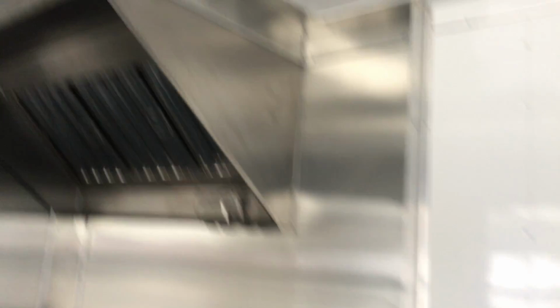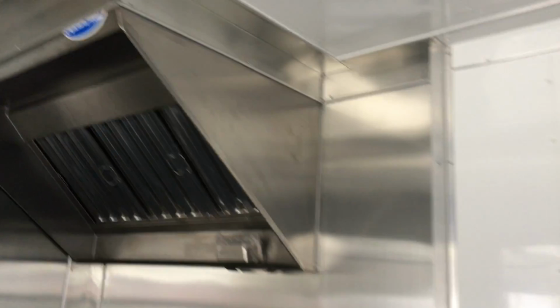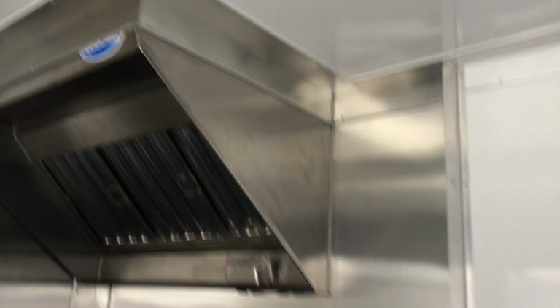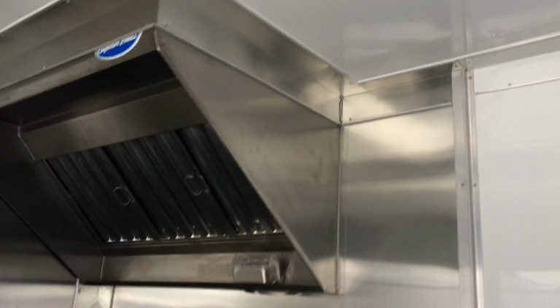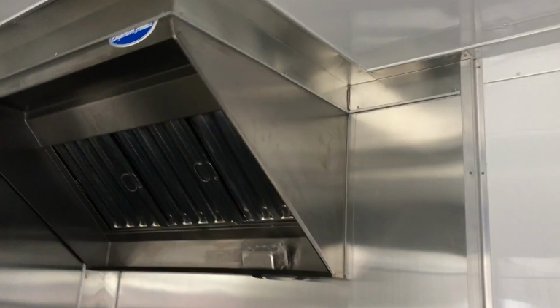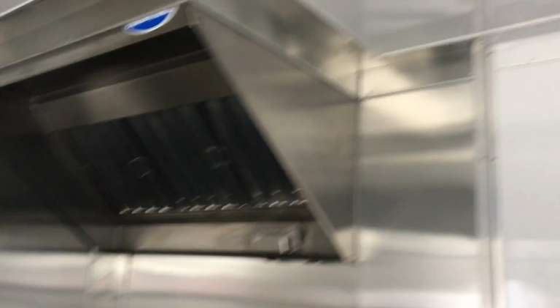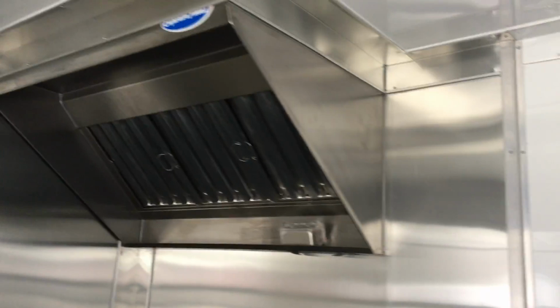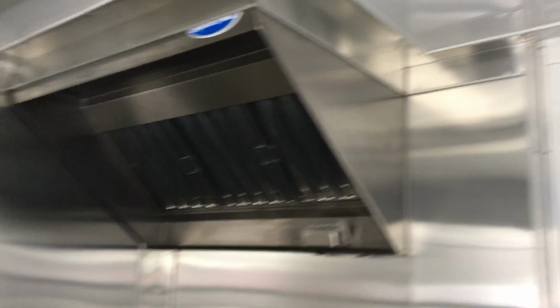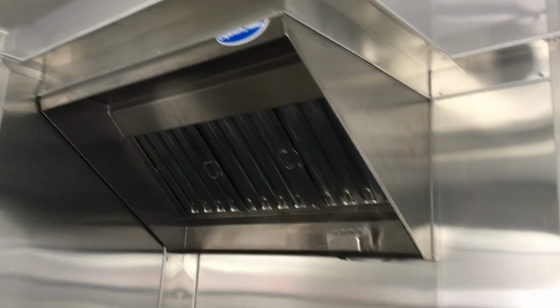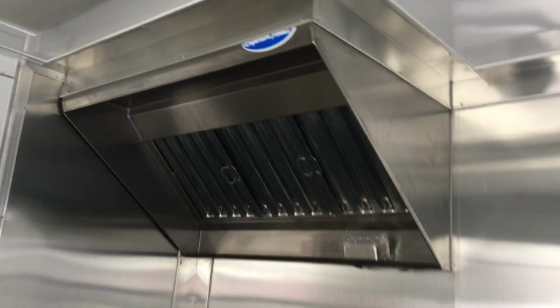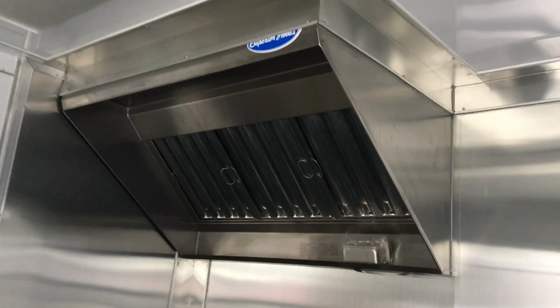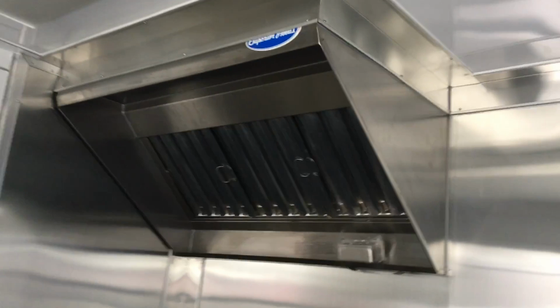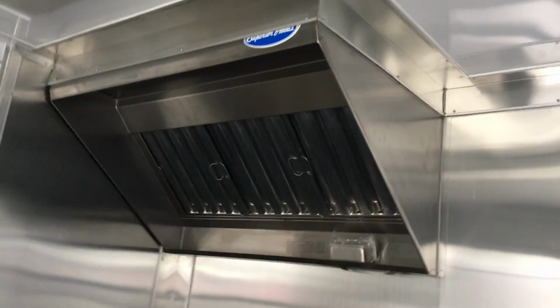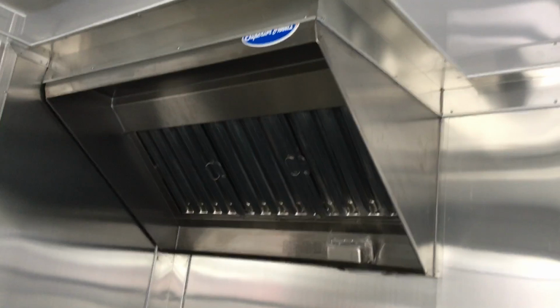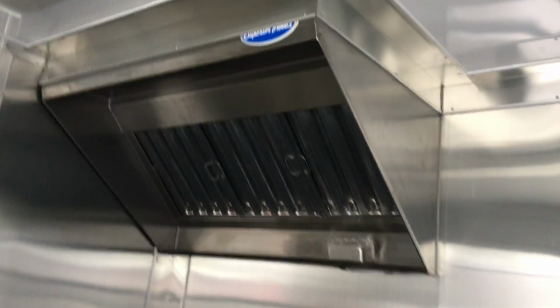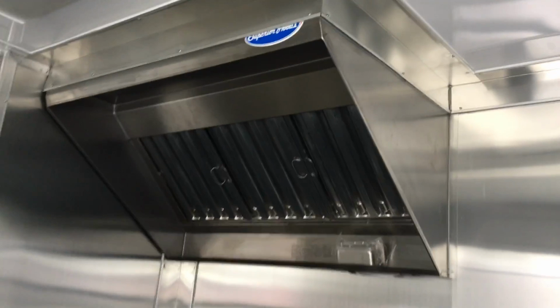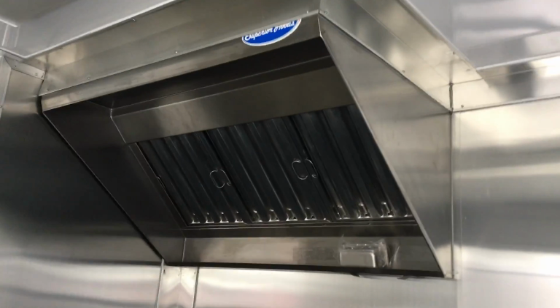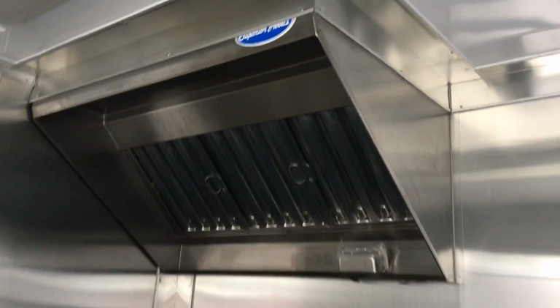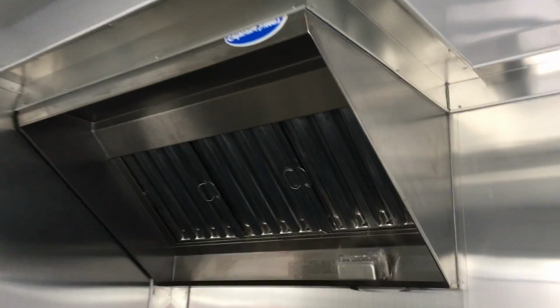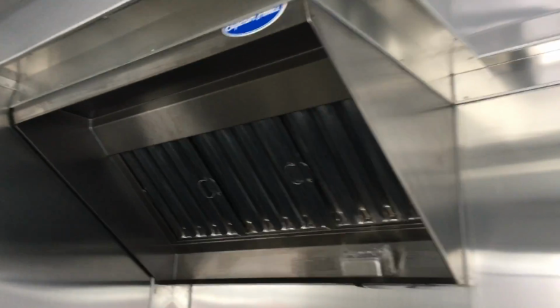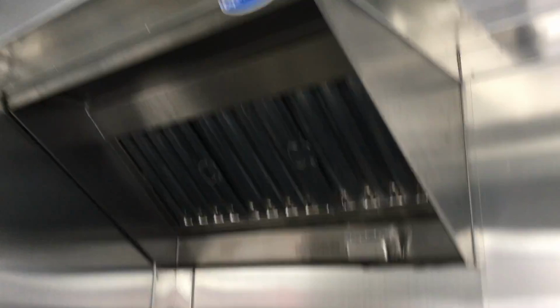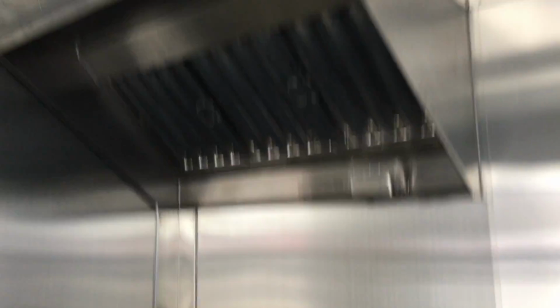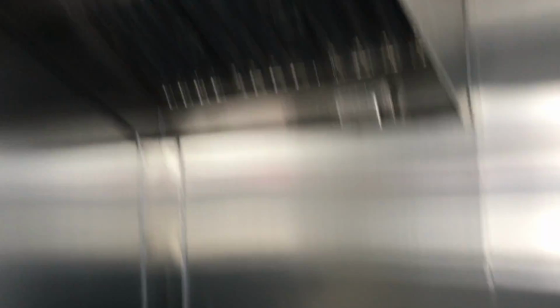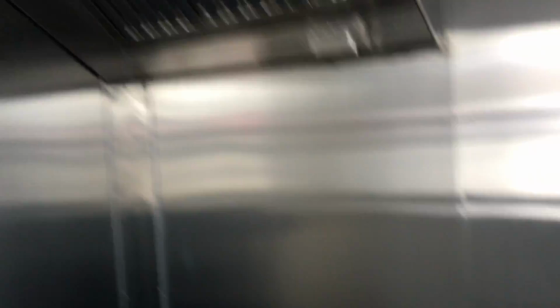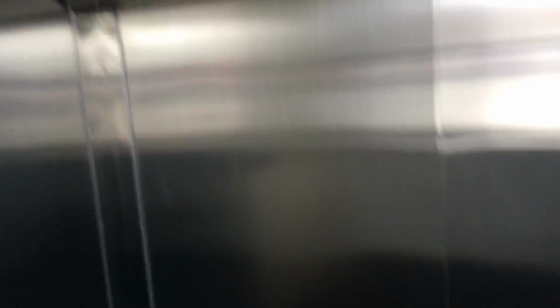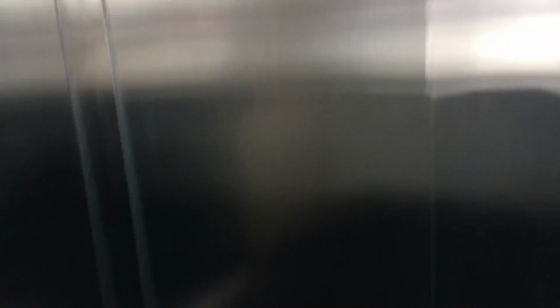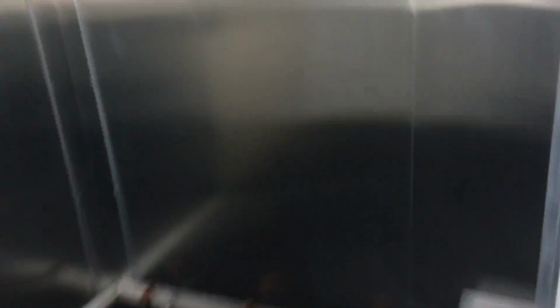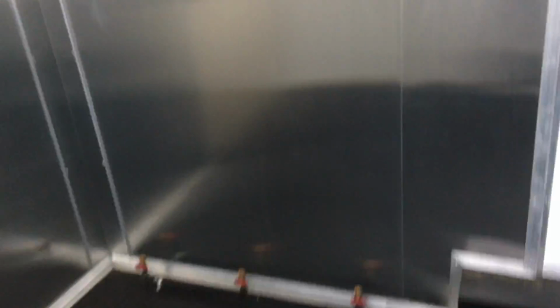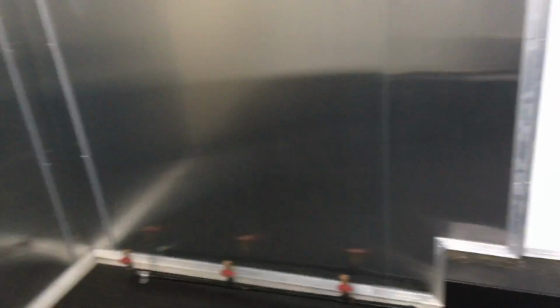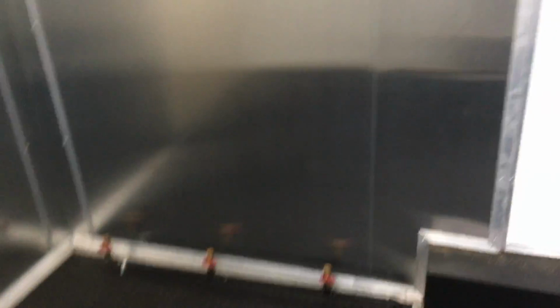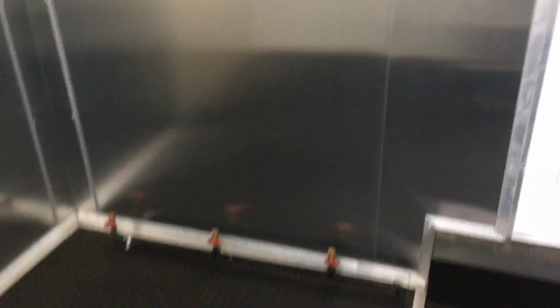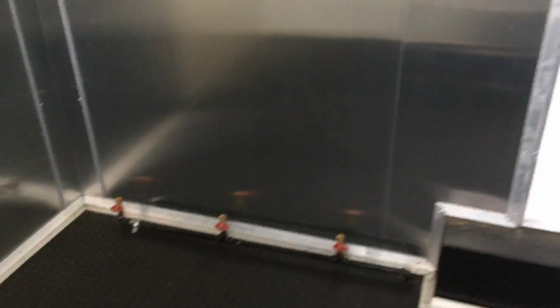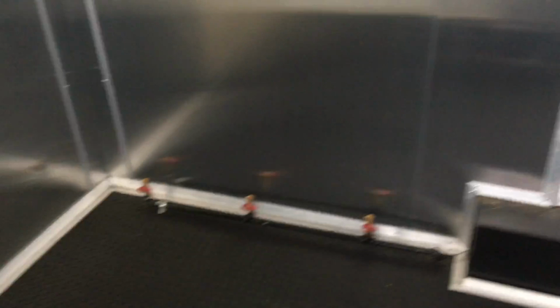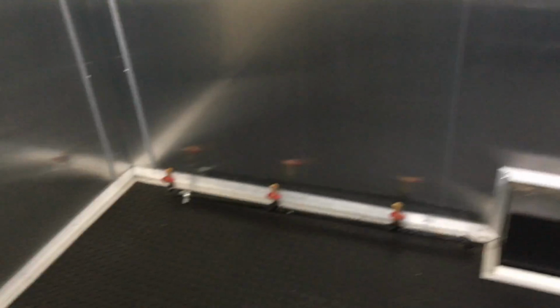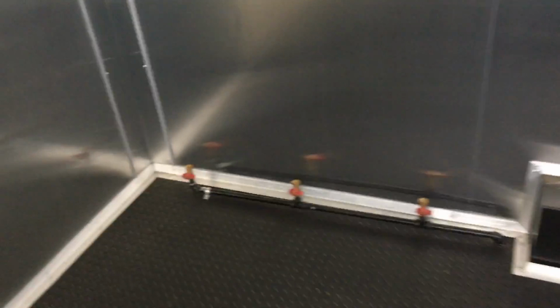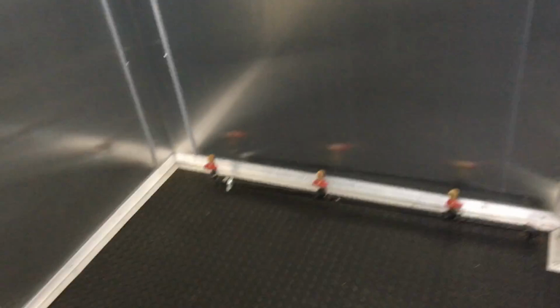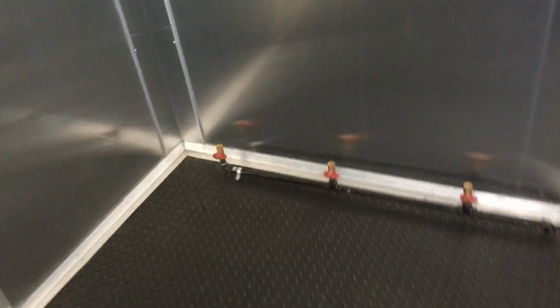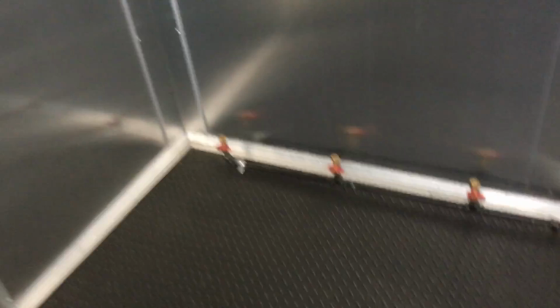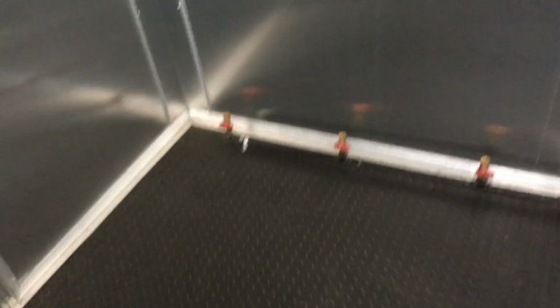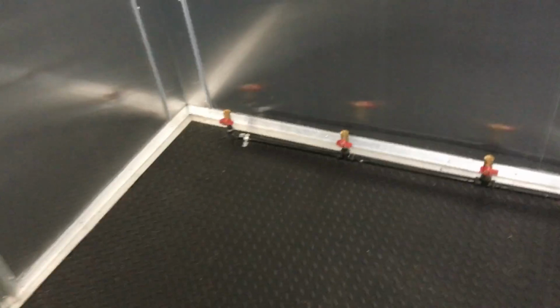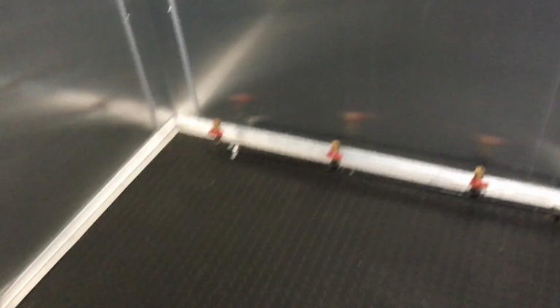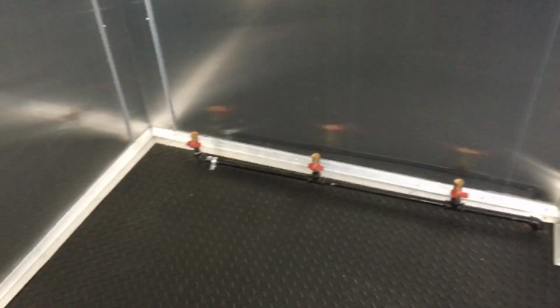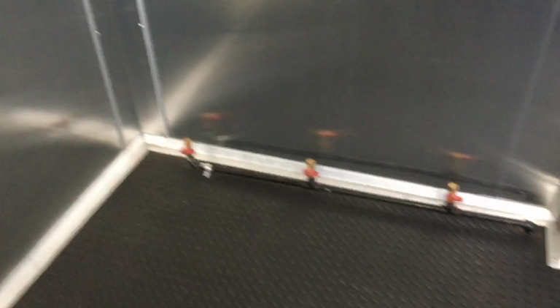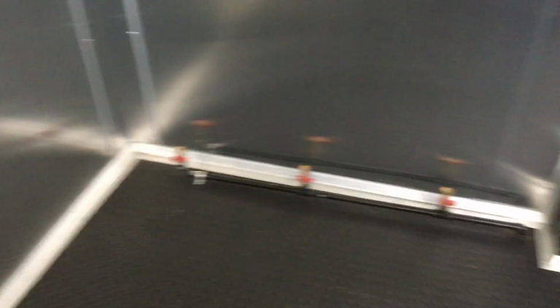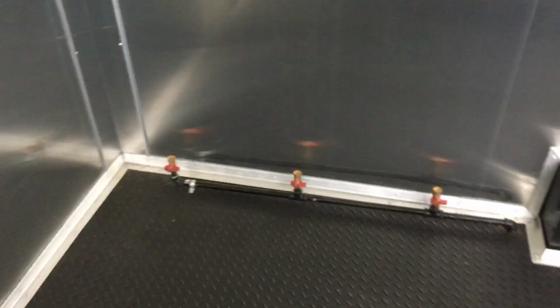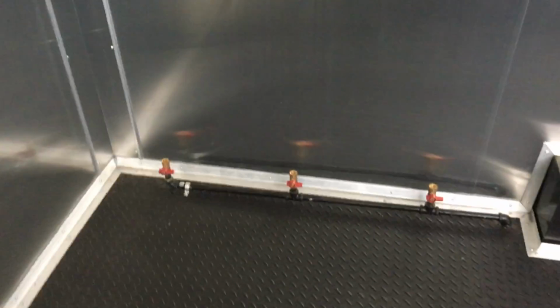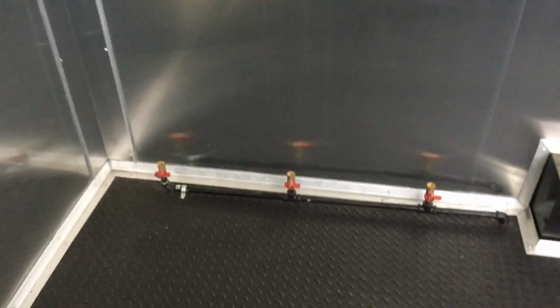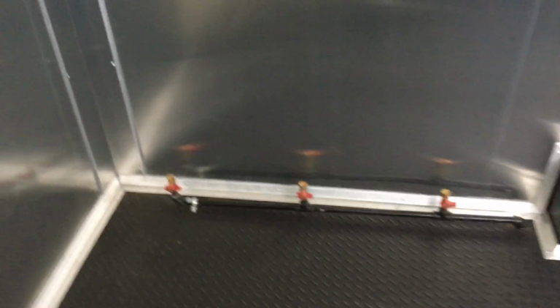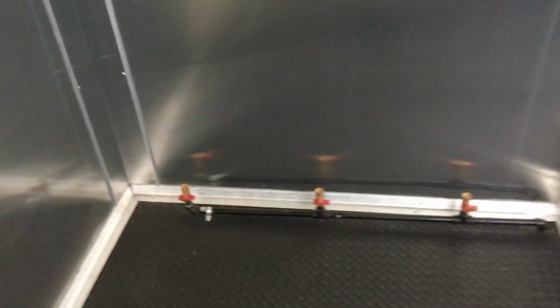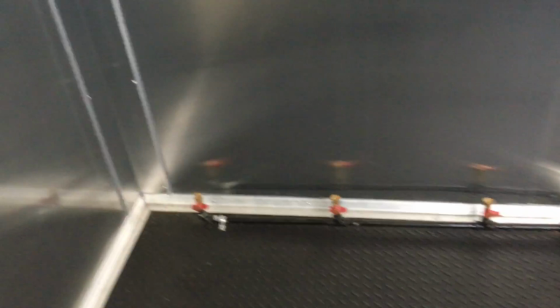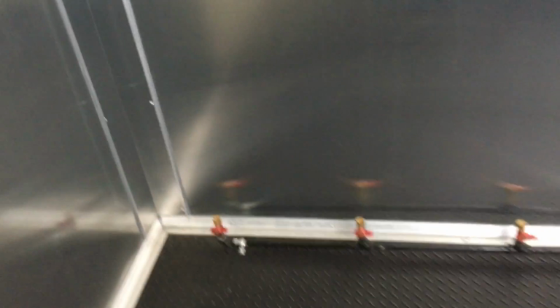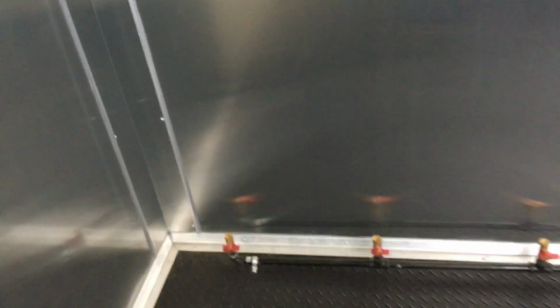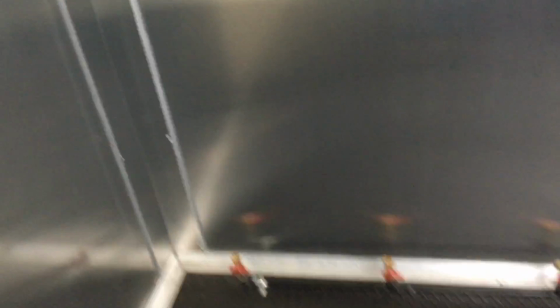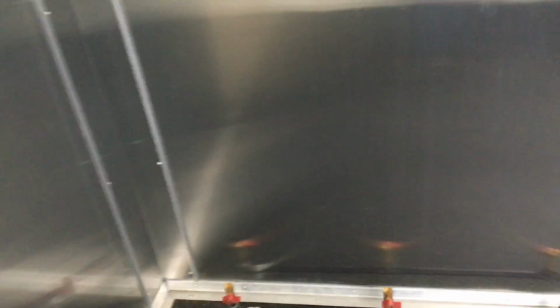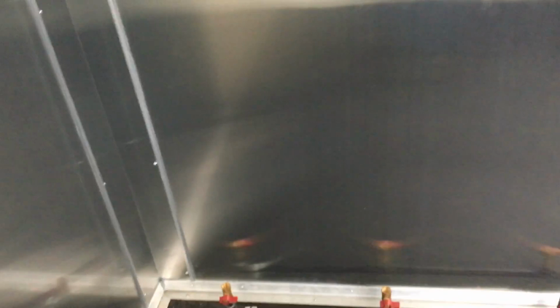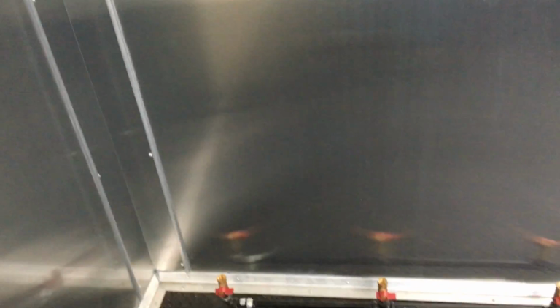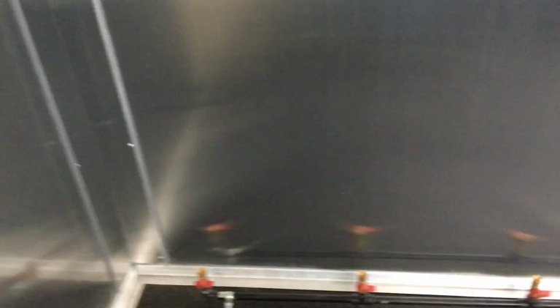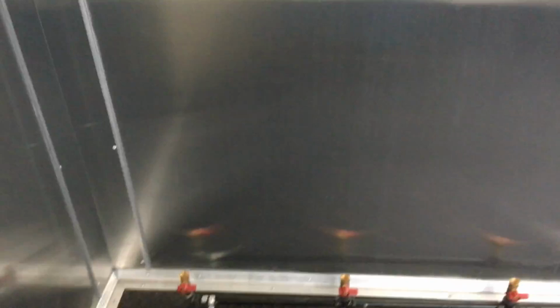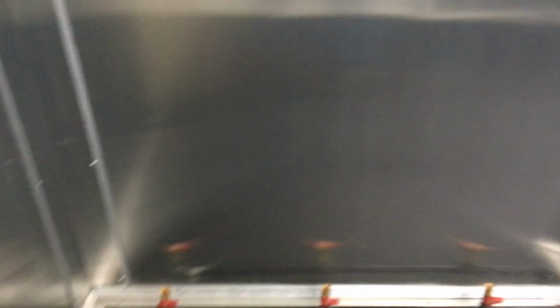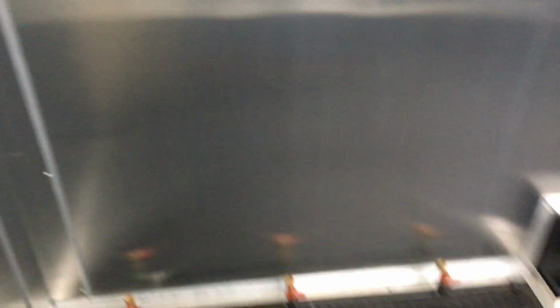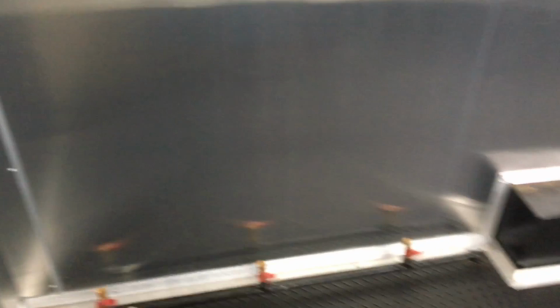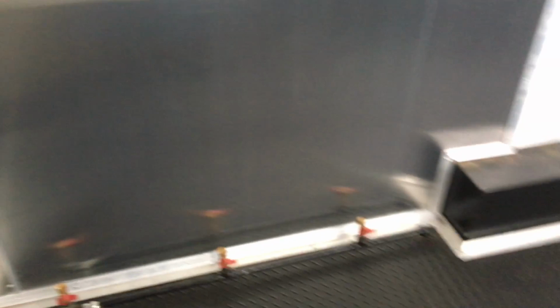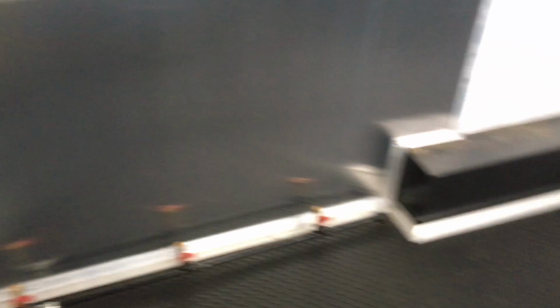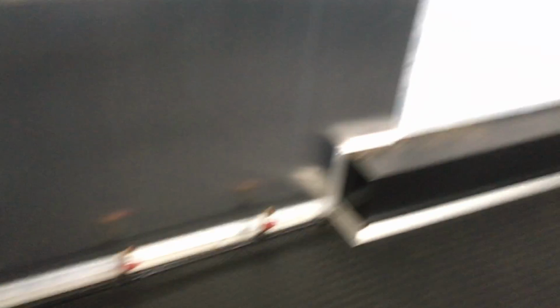This is your 4-foot vent hood. You've got three stub outs, so you've got room to hook up three pieces of equipment.